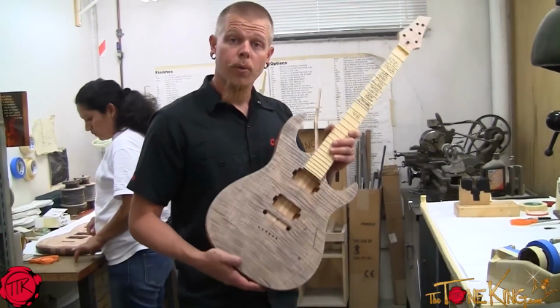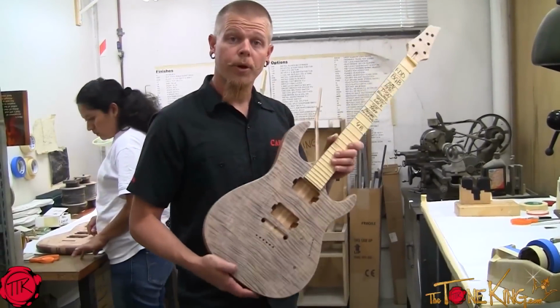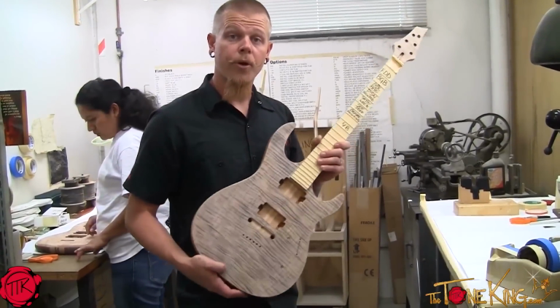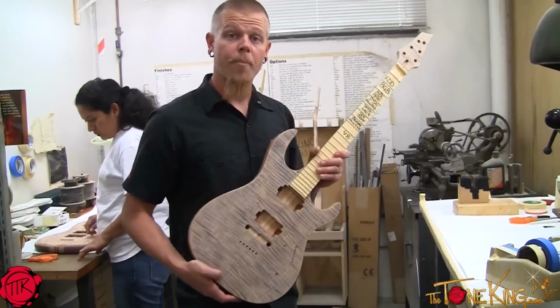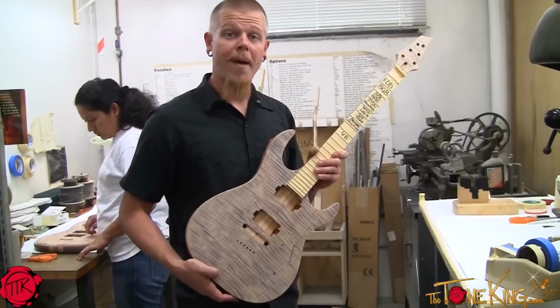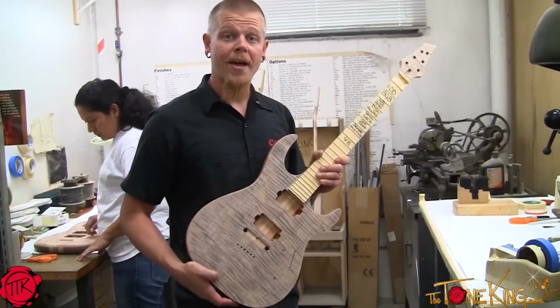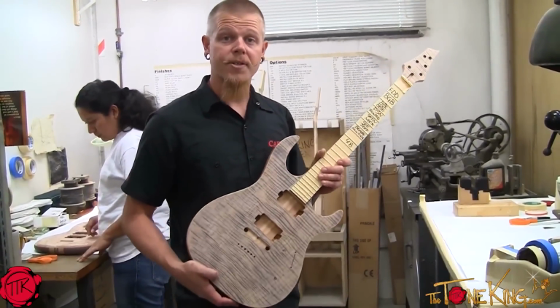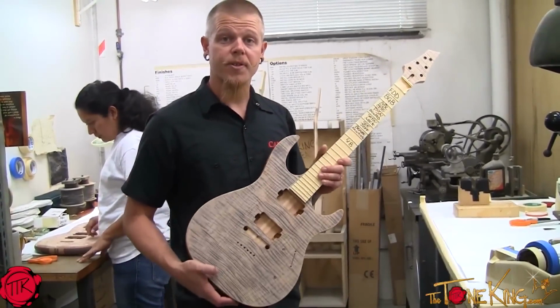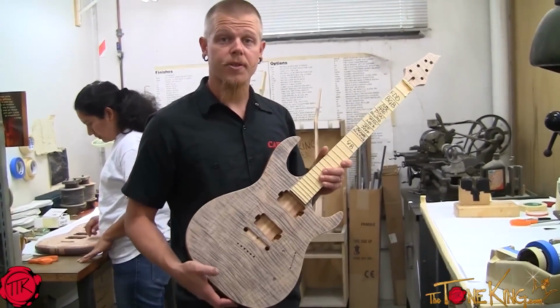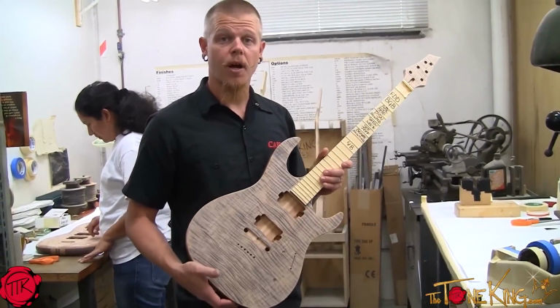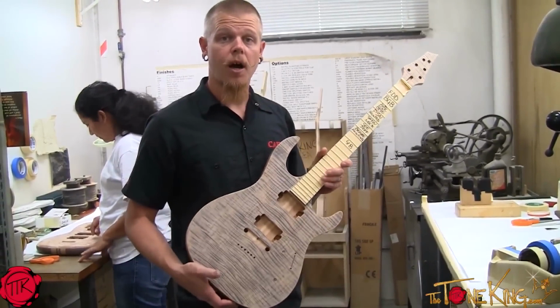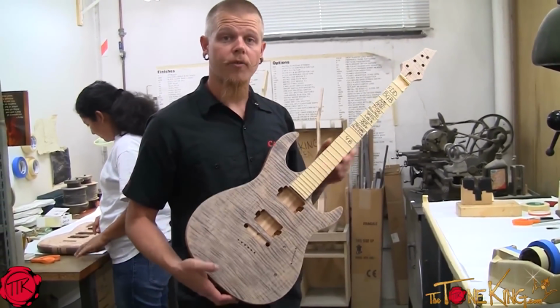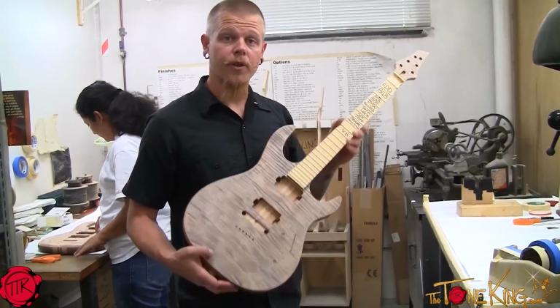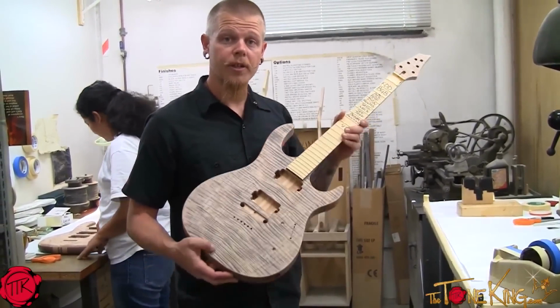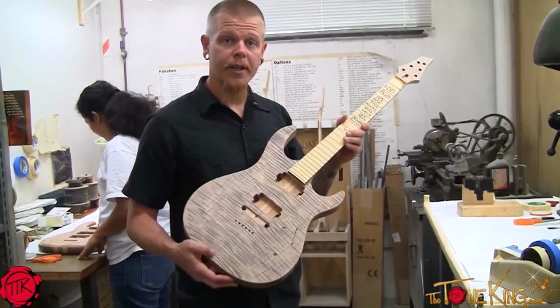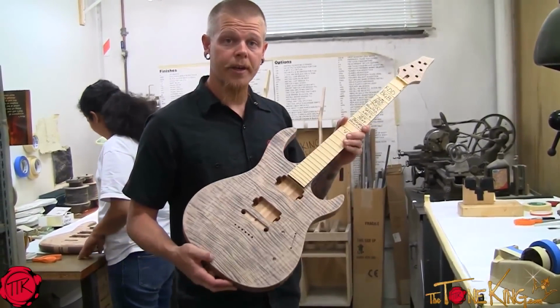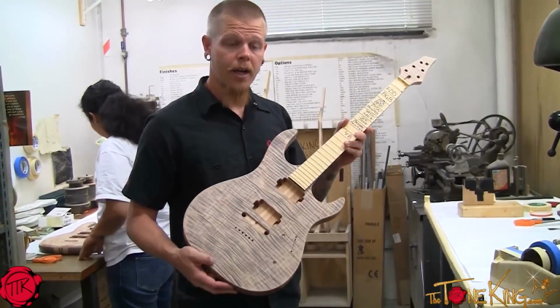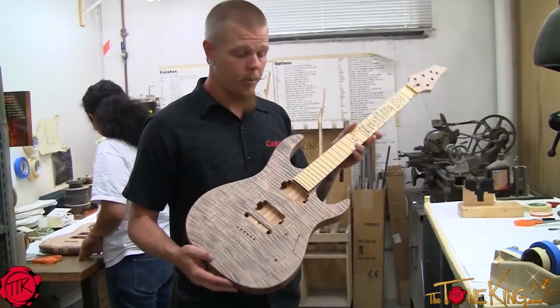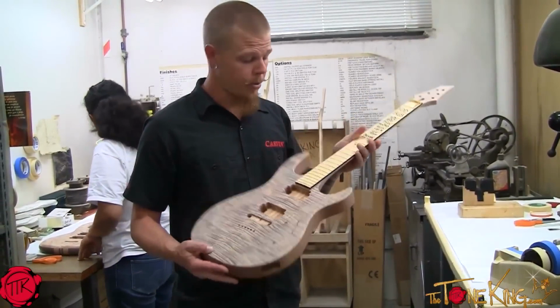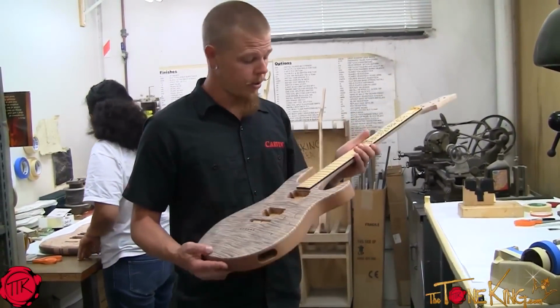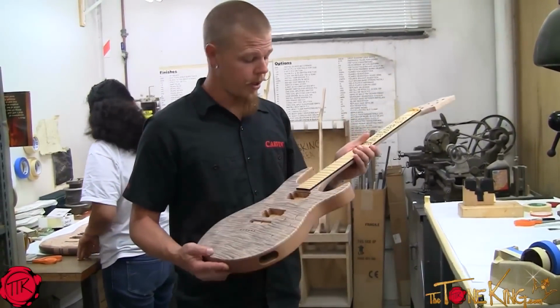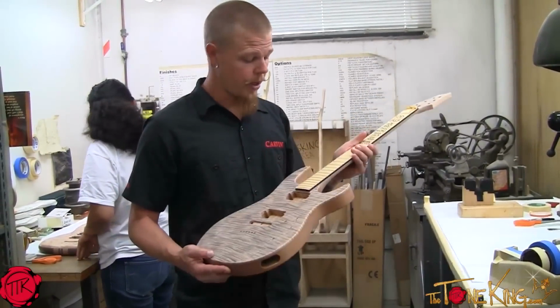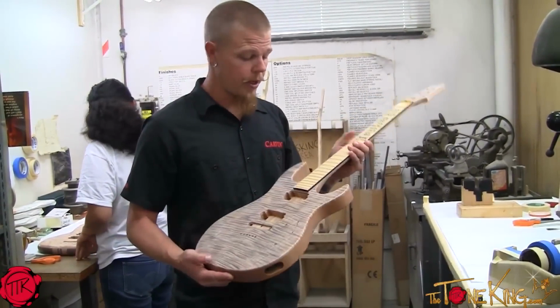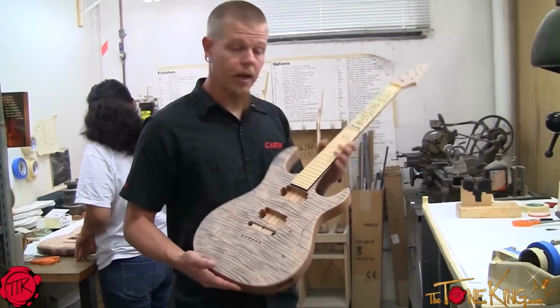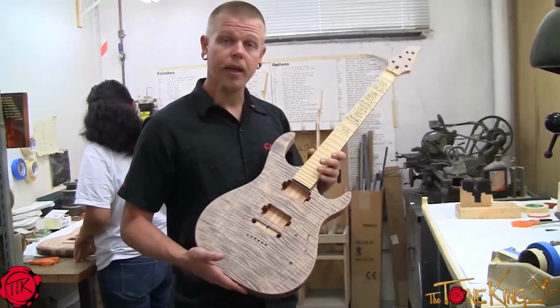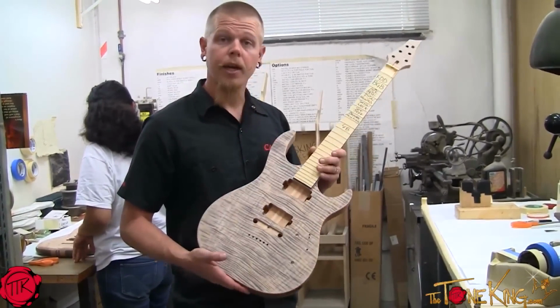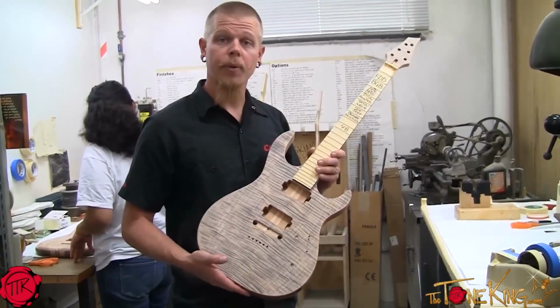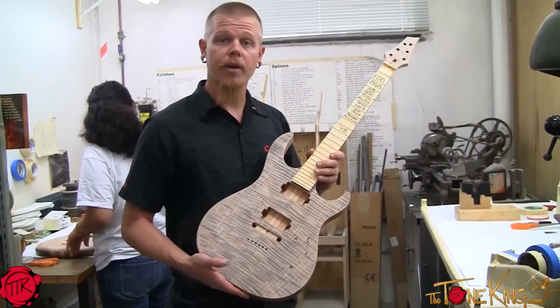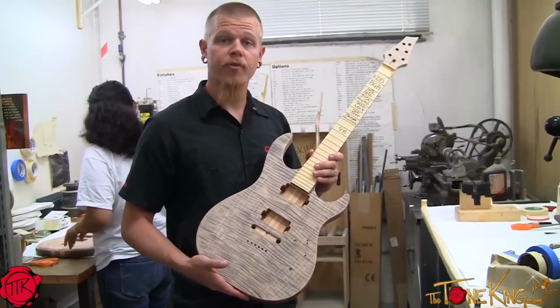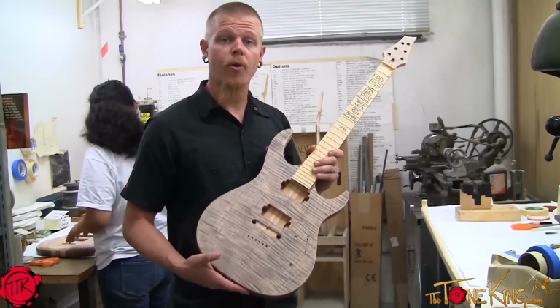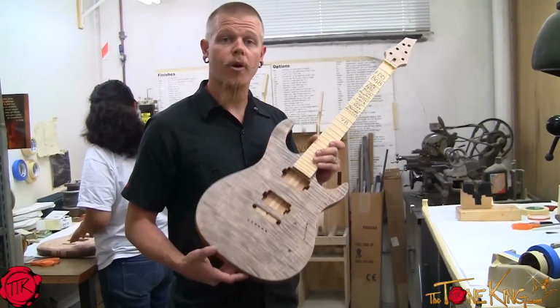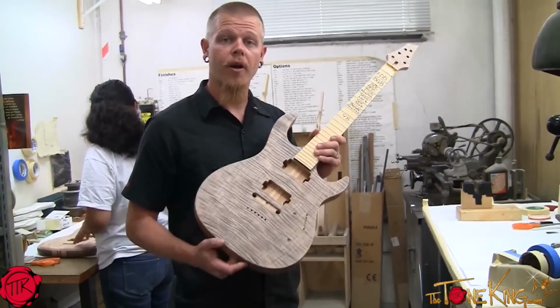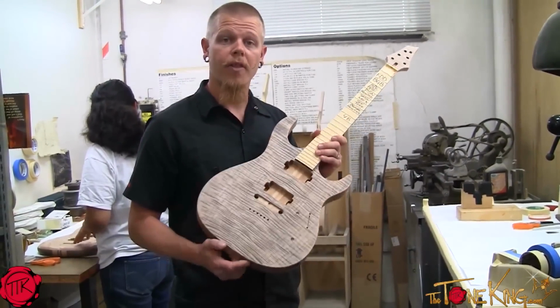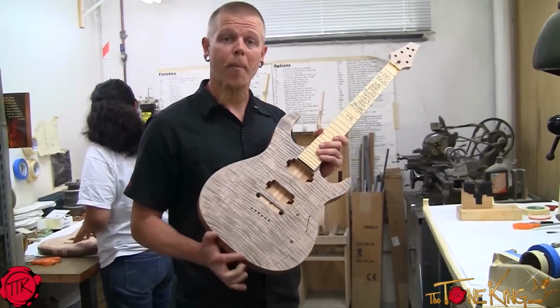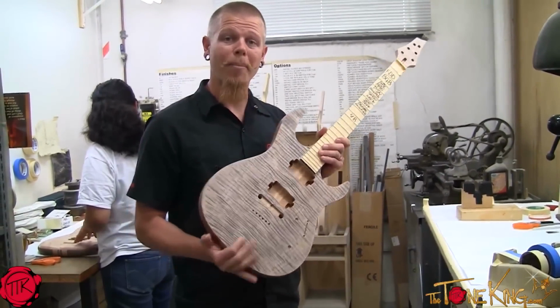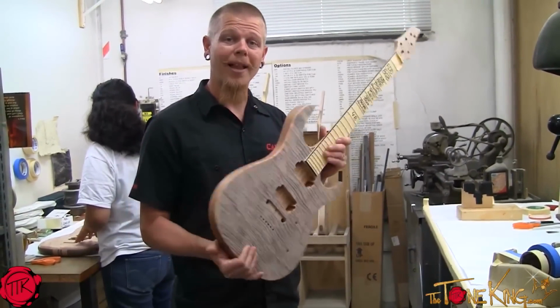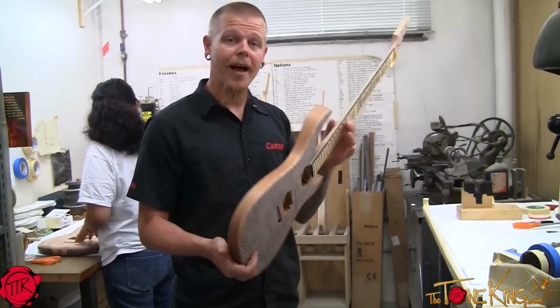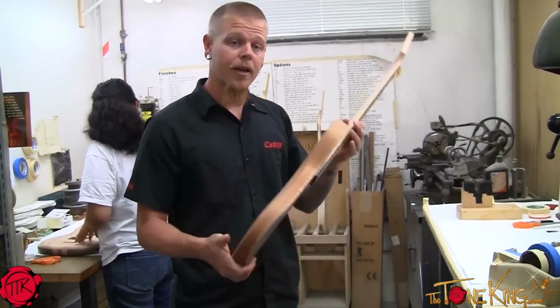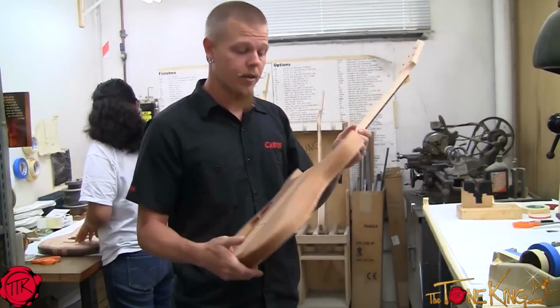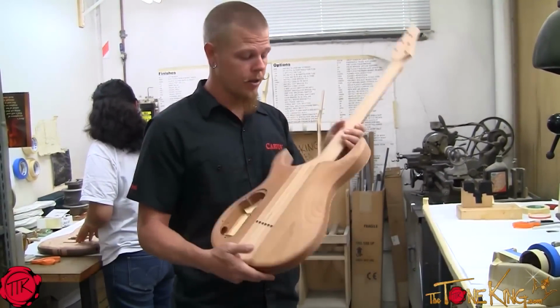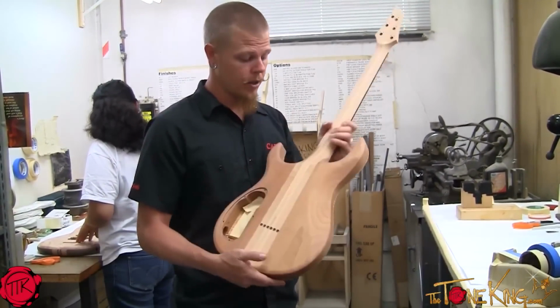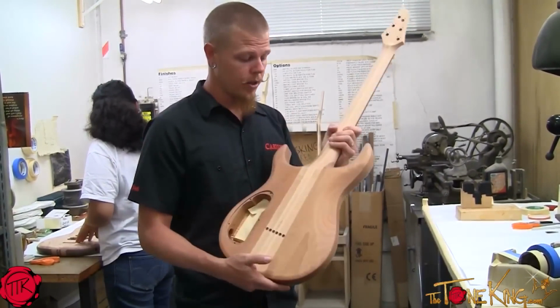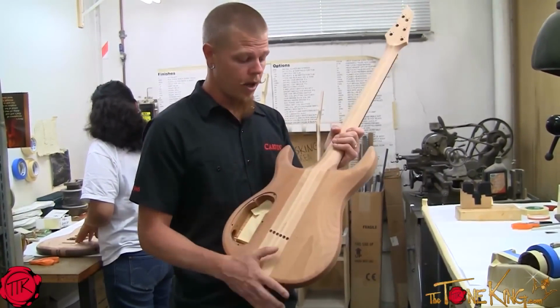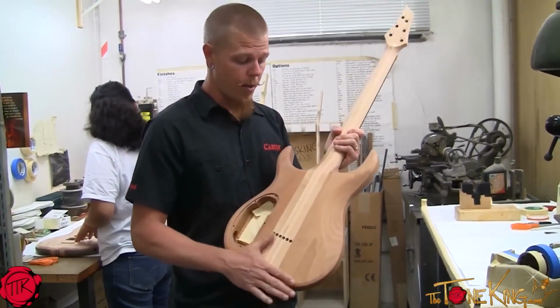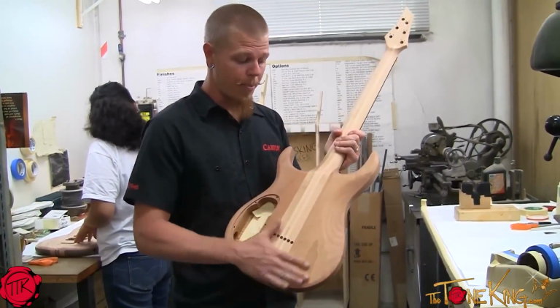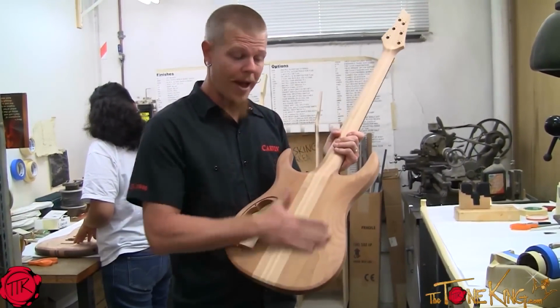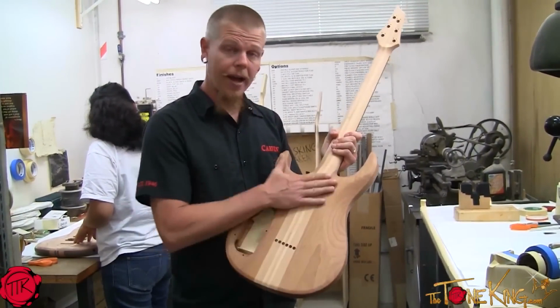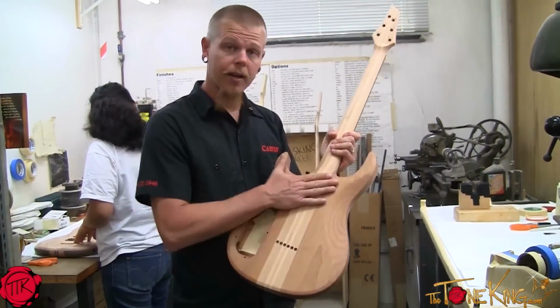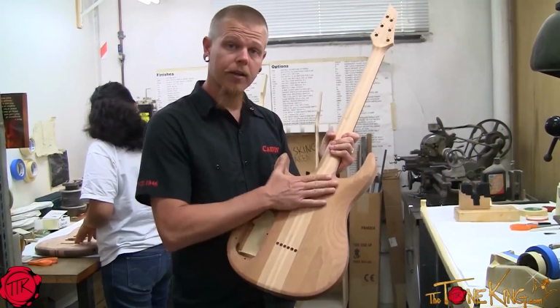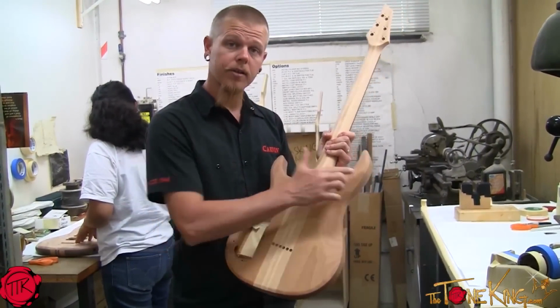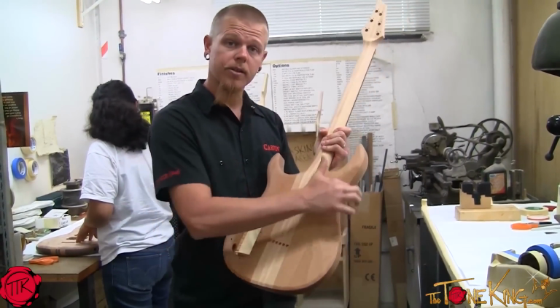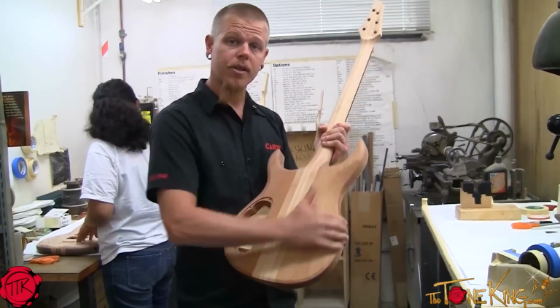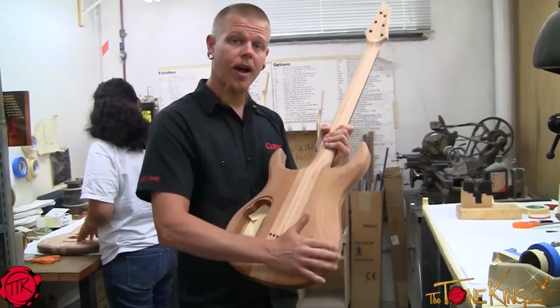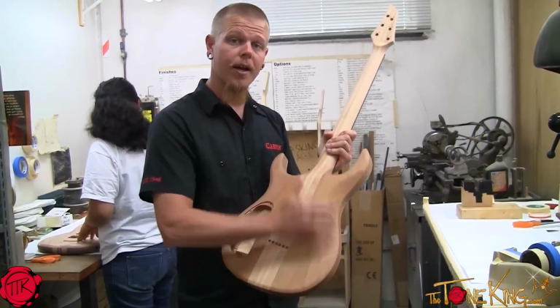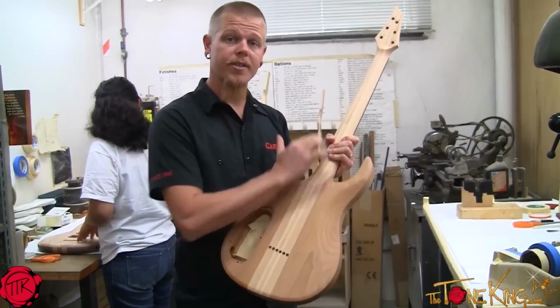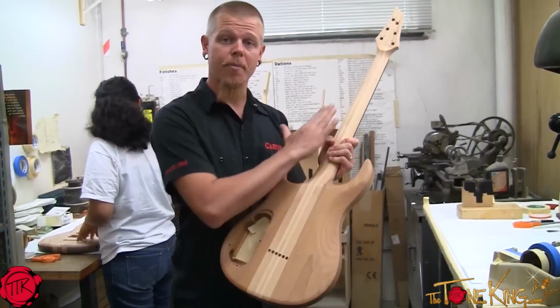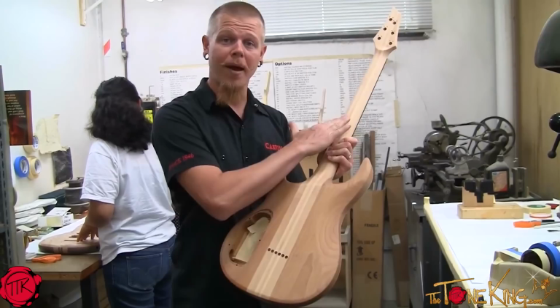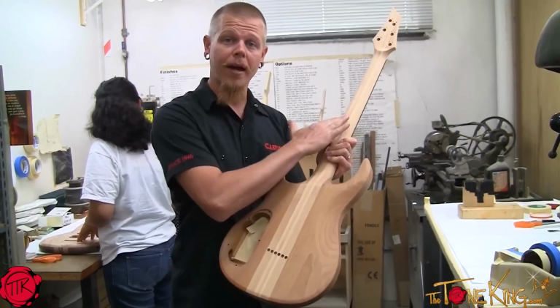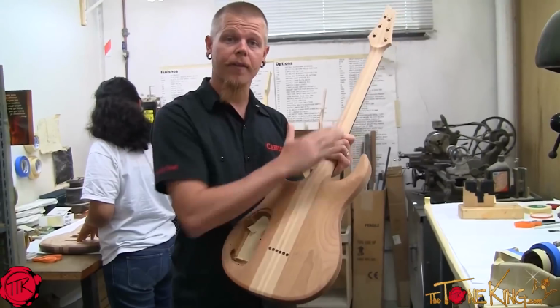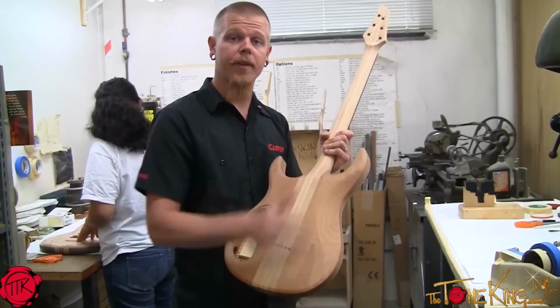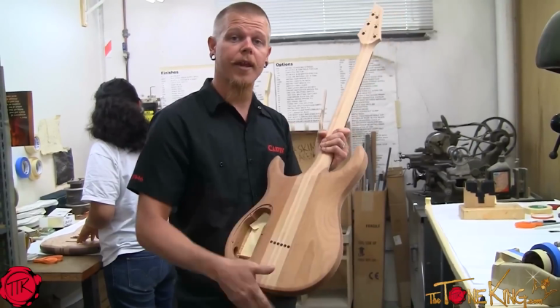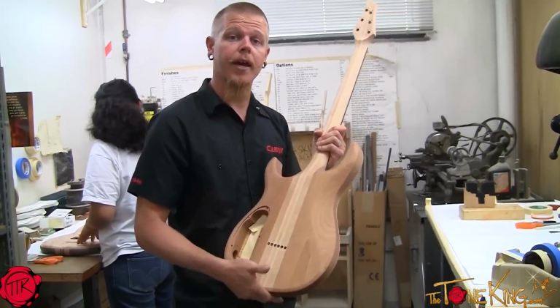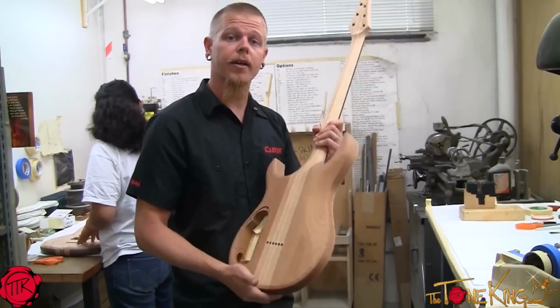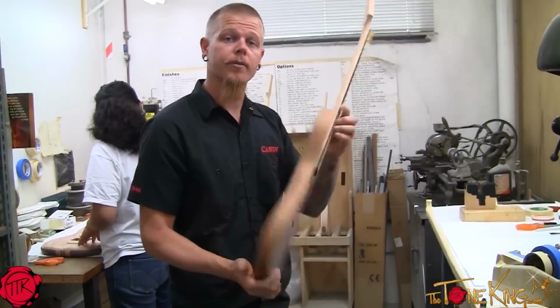We're going to go ahead and mask this off and clean it up, and get it ready for the black back, sides, and back of the neck.